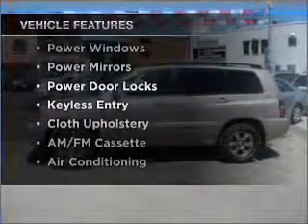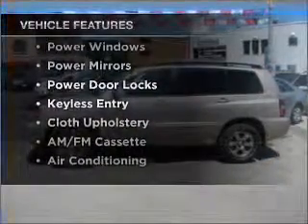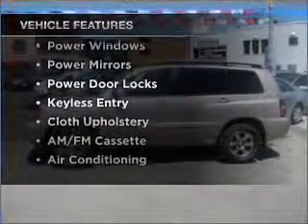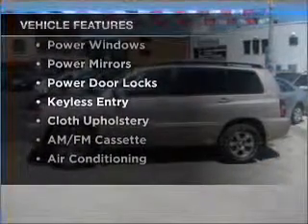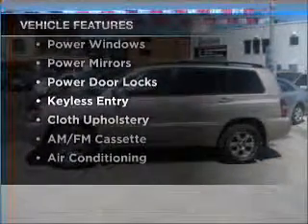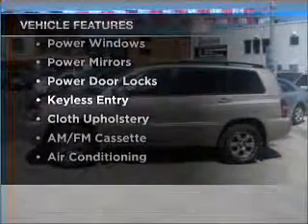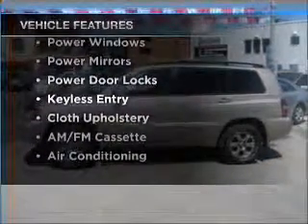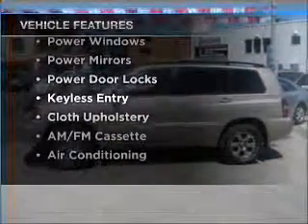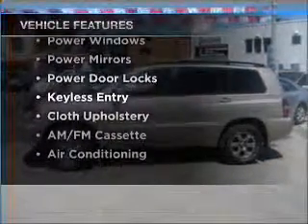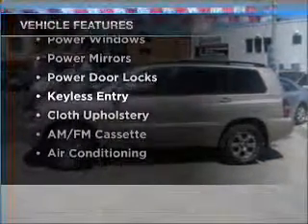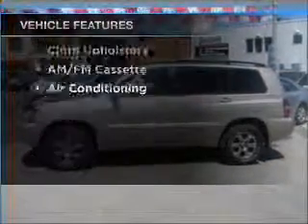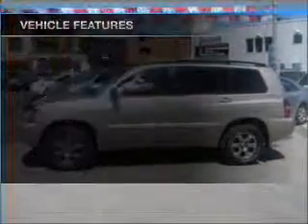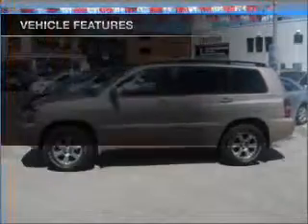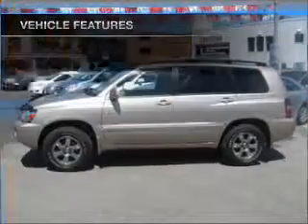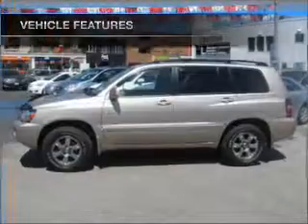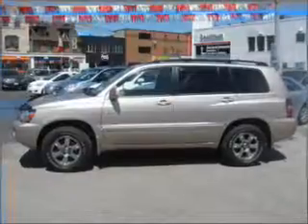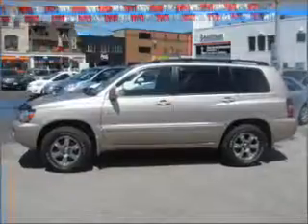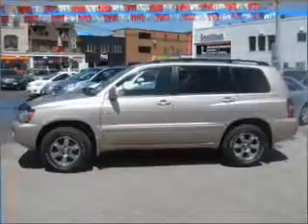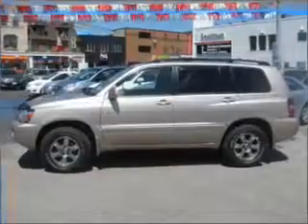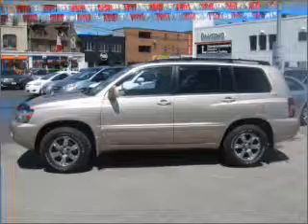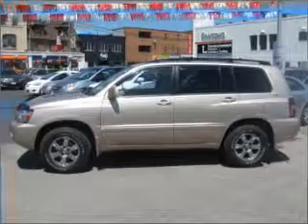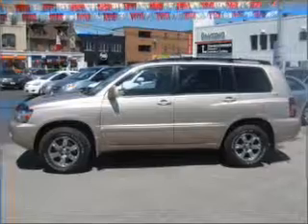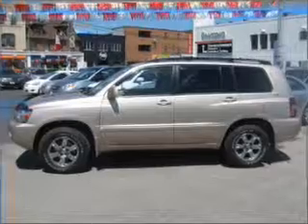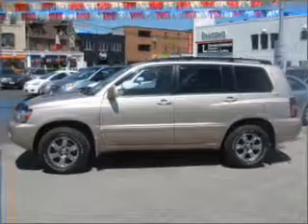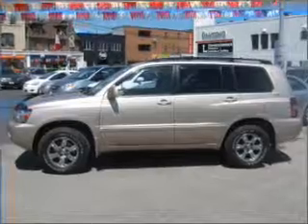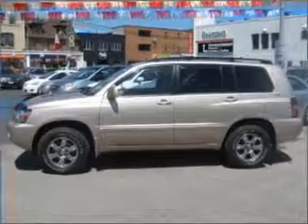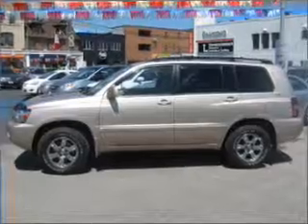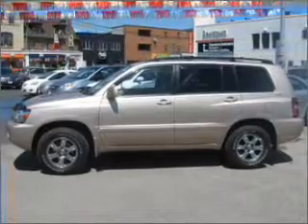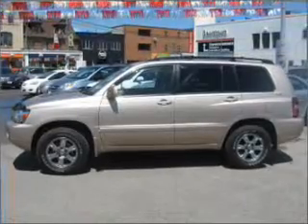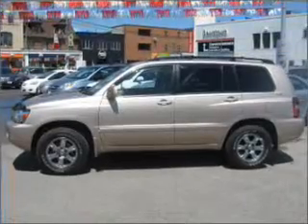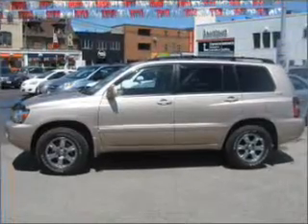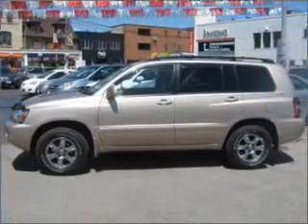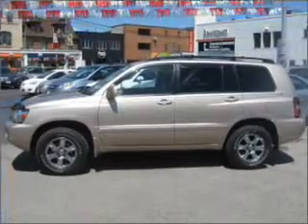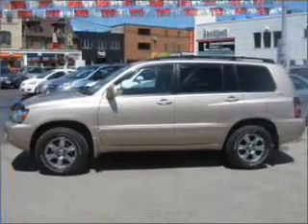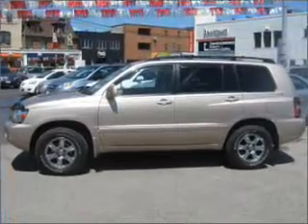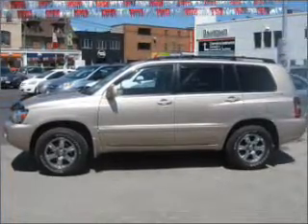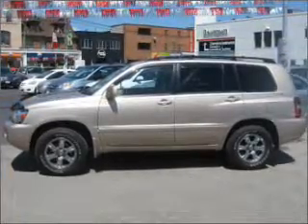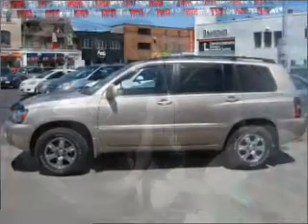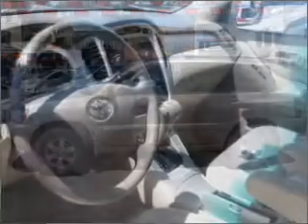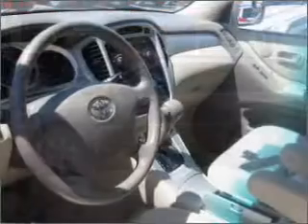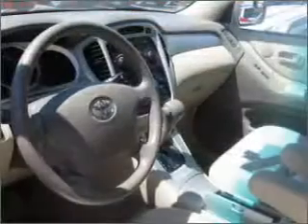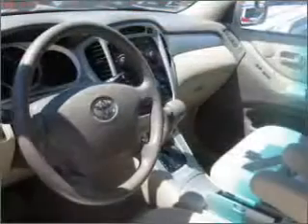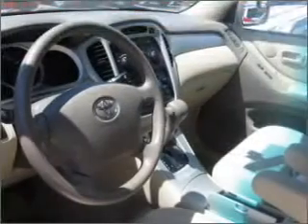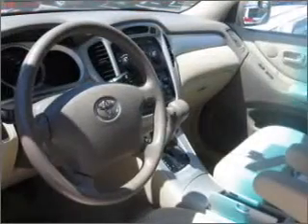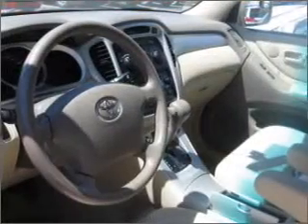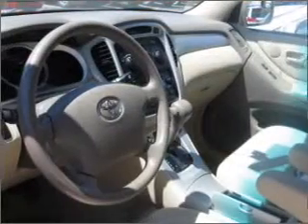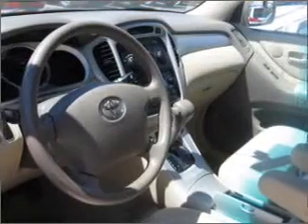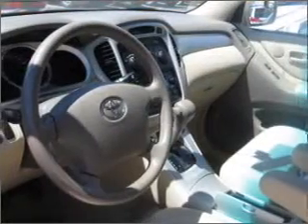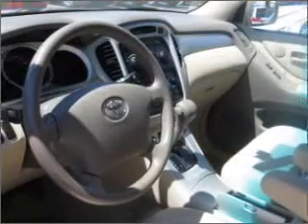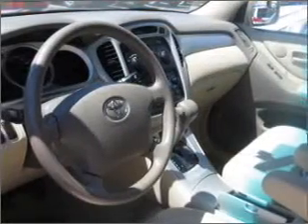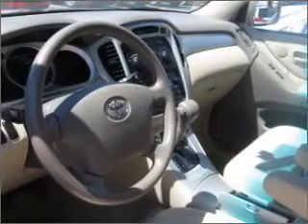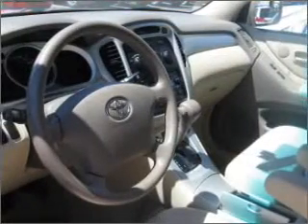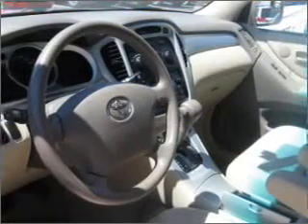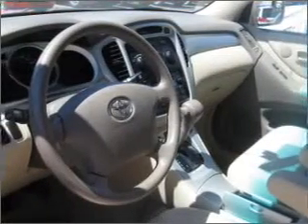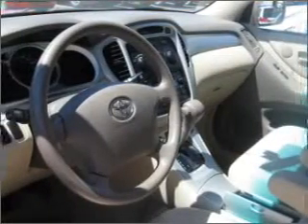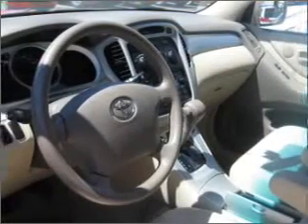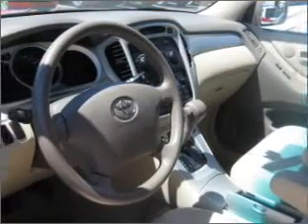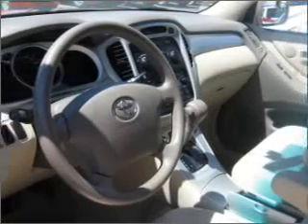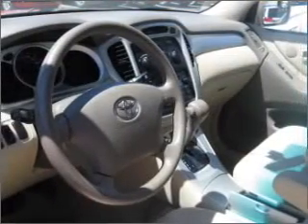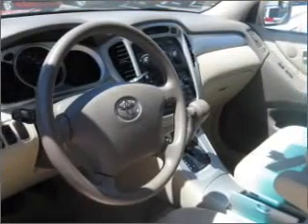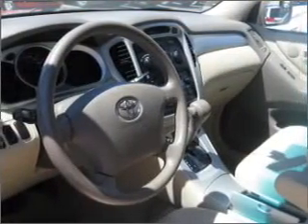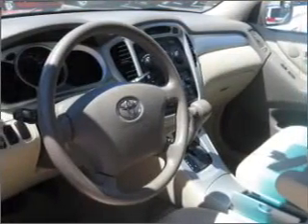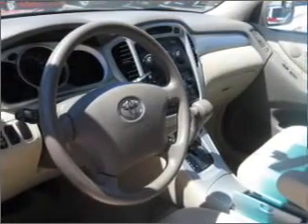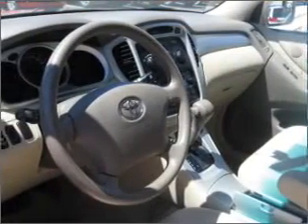Air conditioning, power door locks, power windows, power mirrors, an alarm system, and an AM-FM stereo.